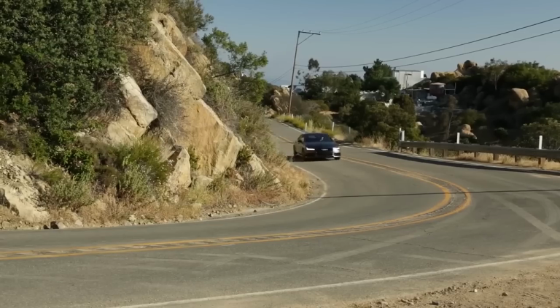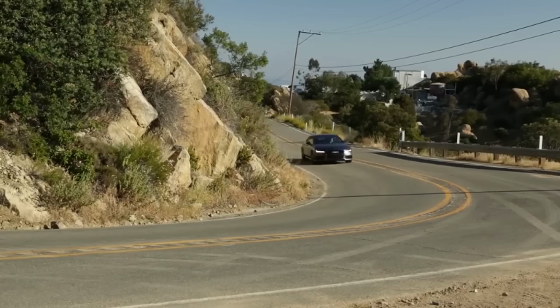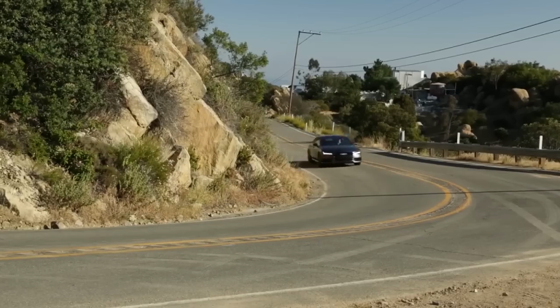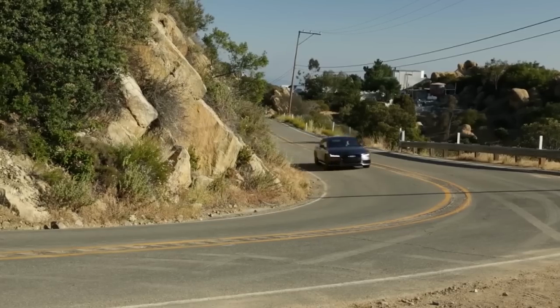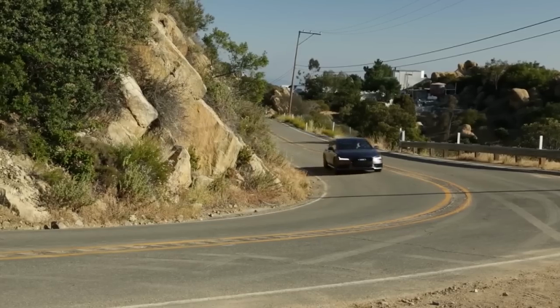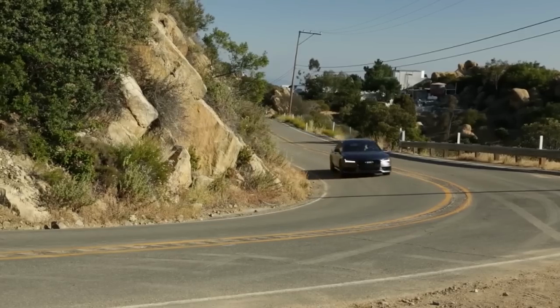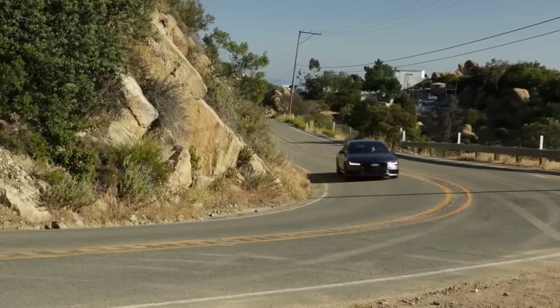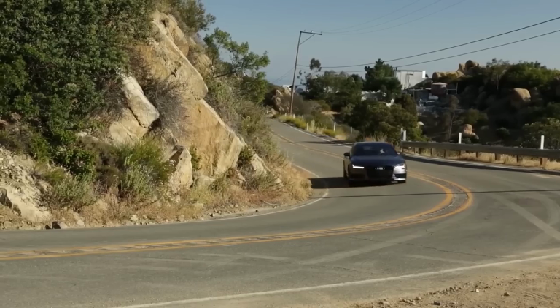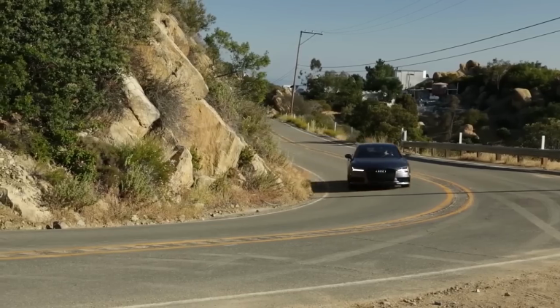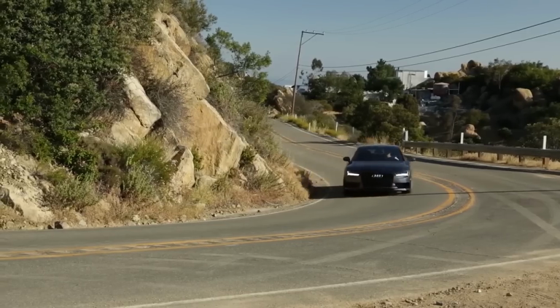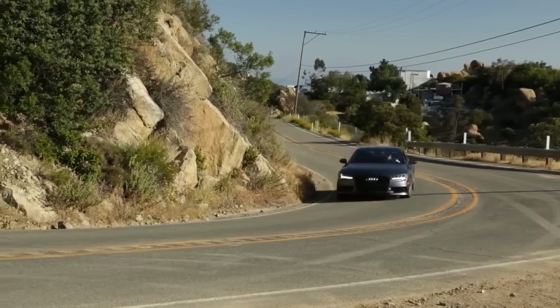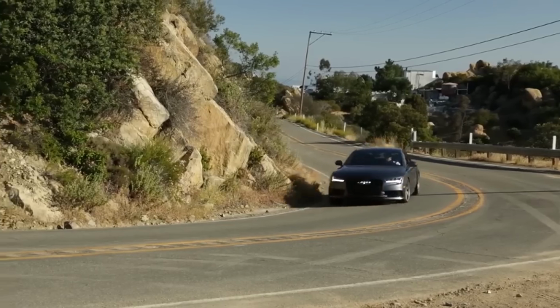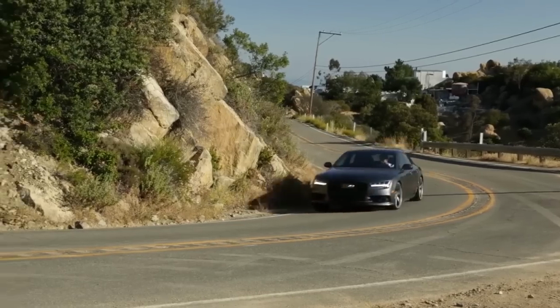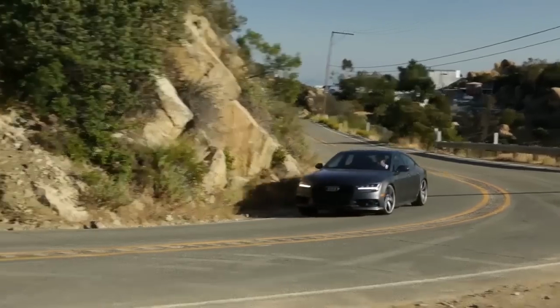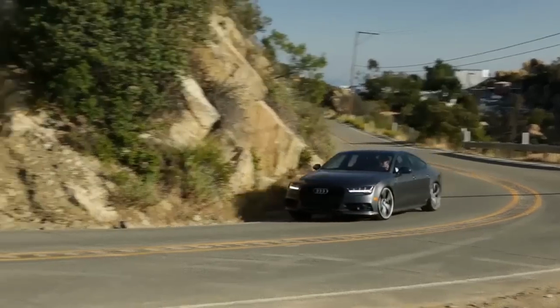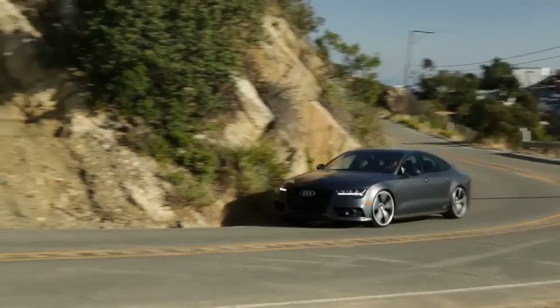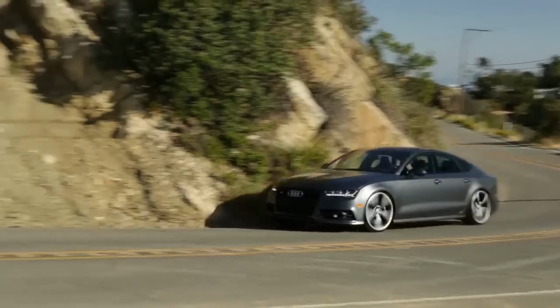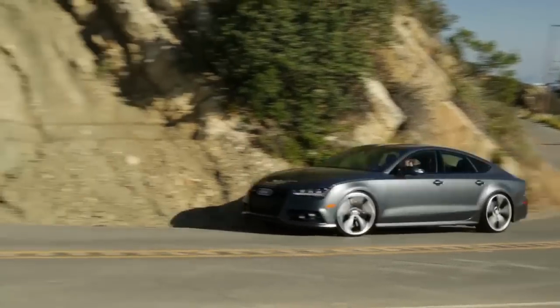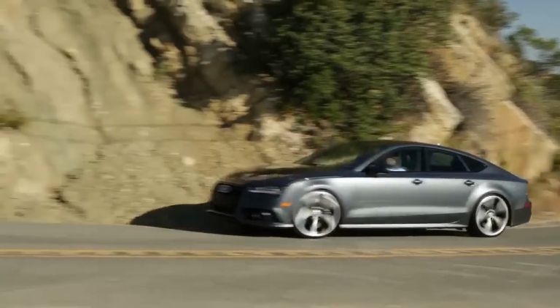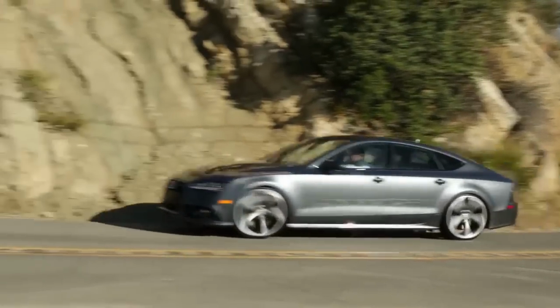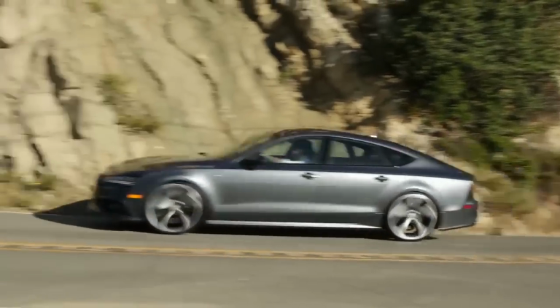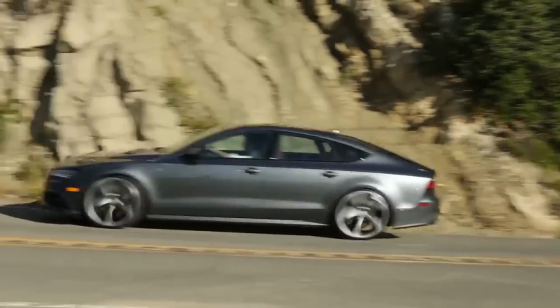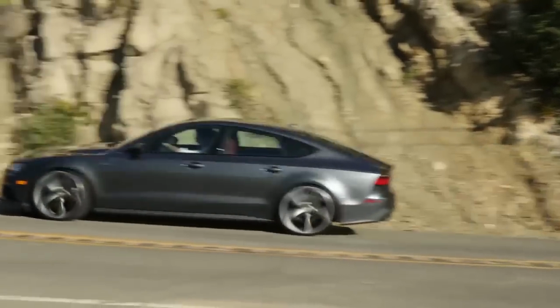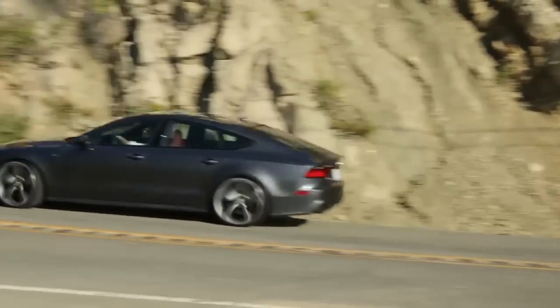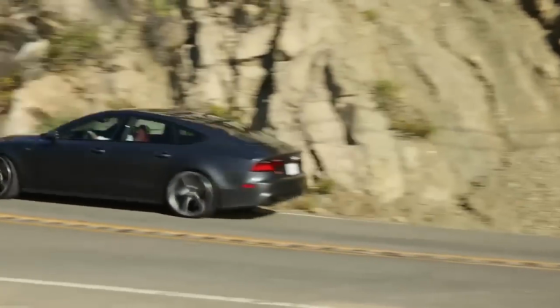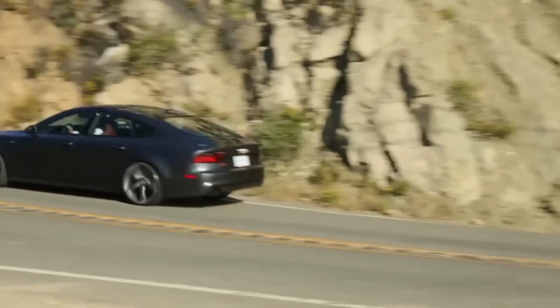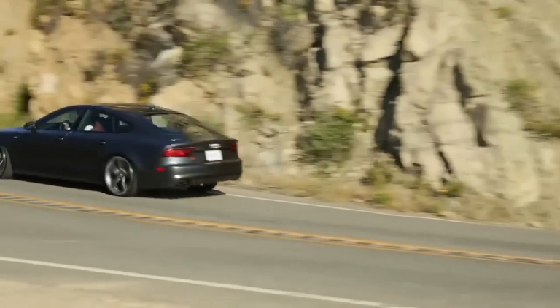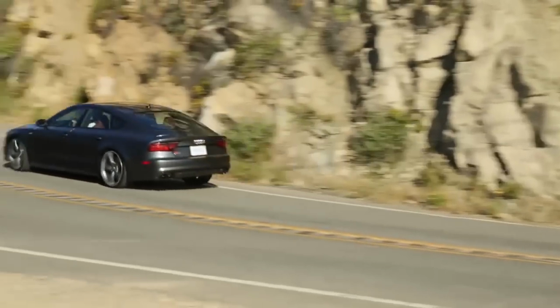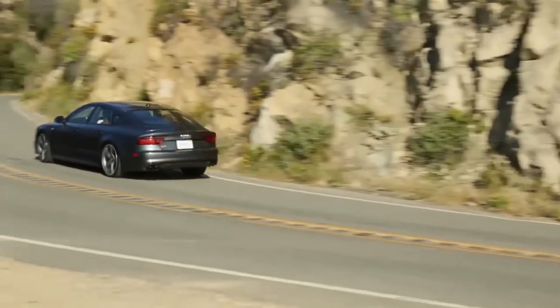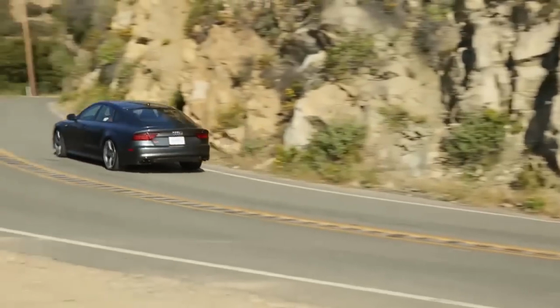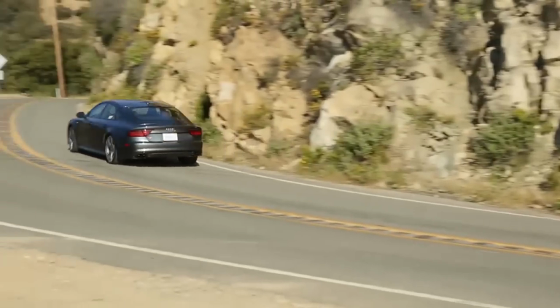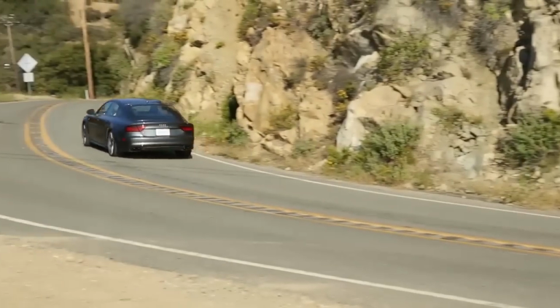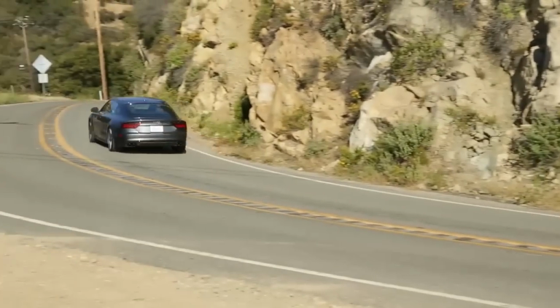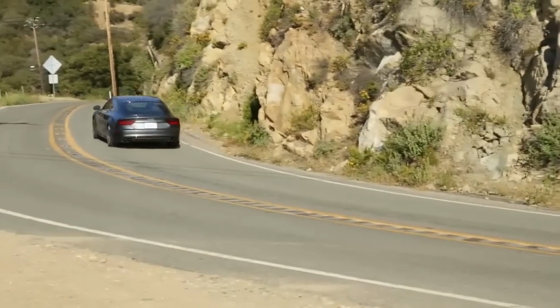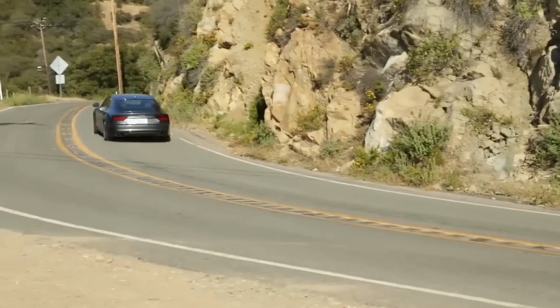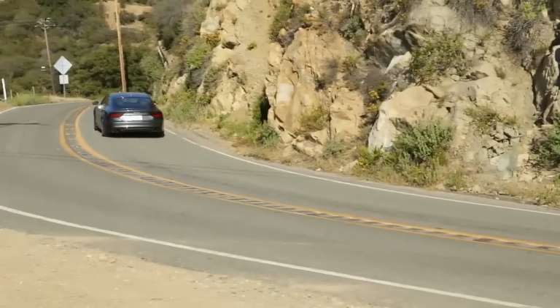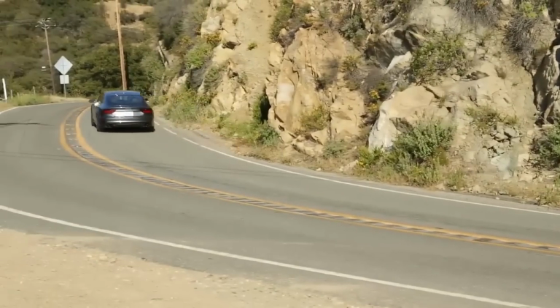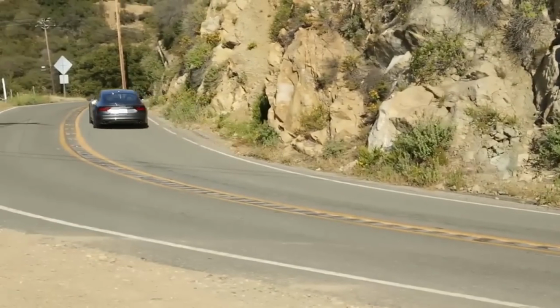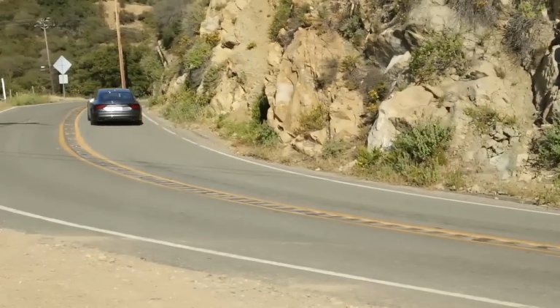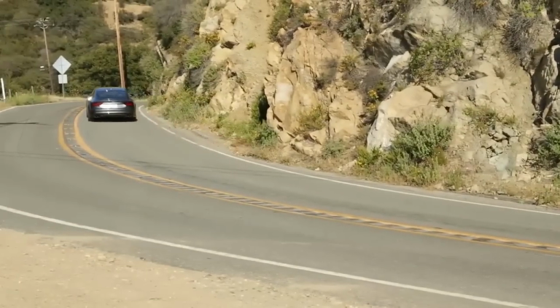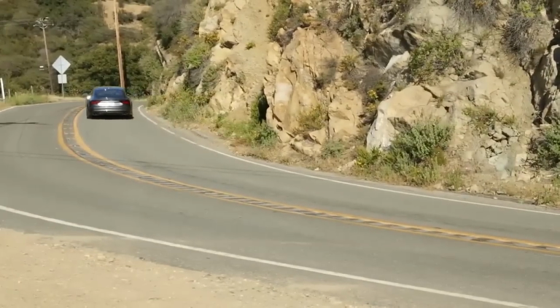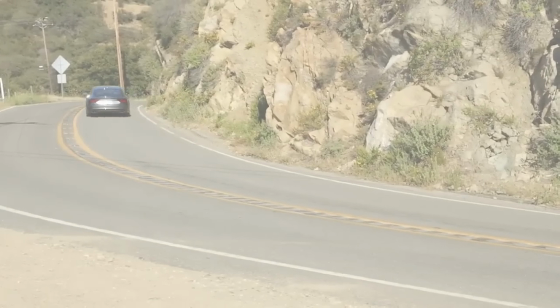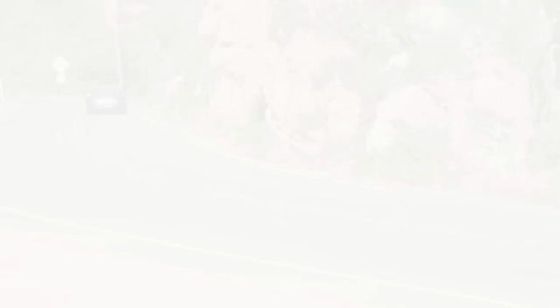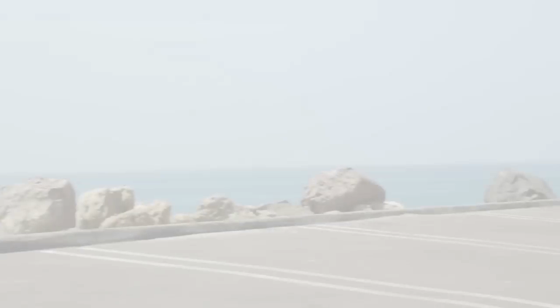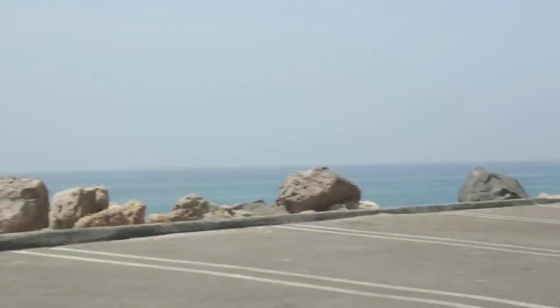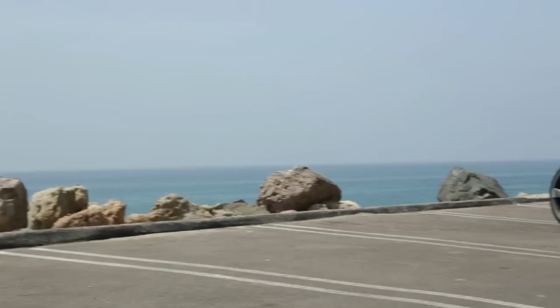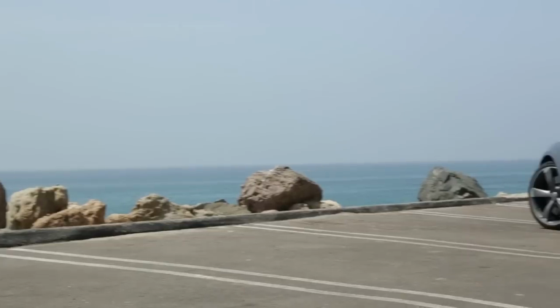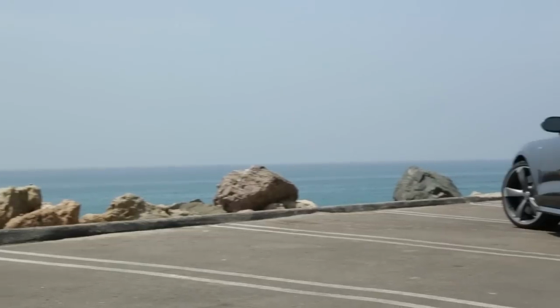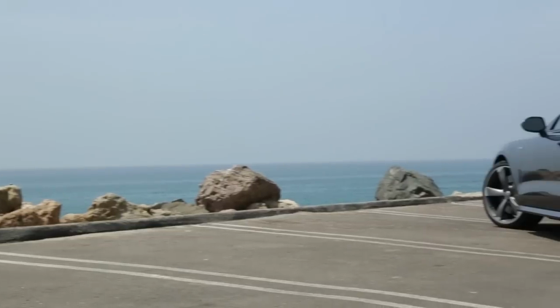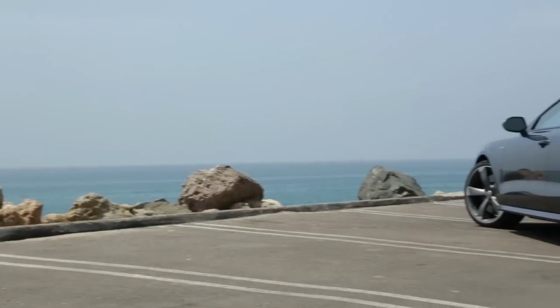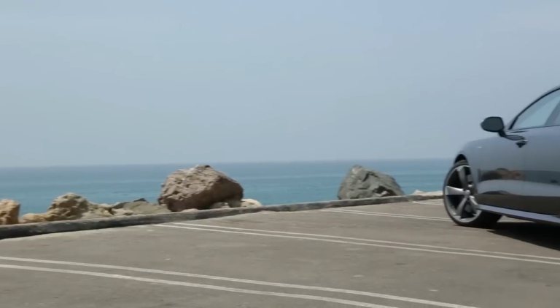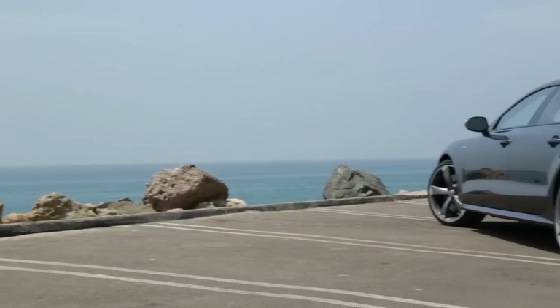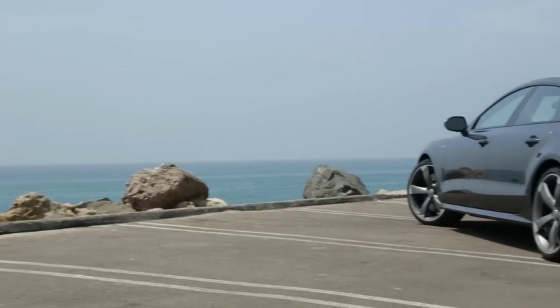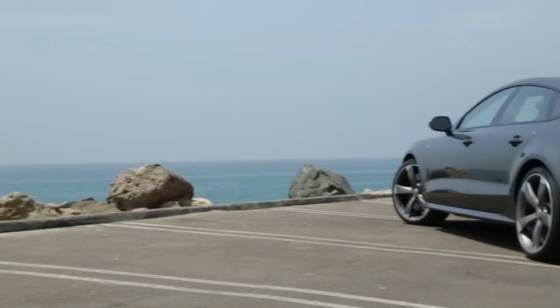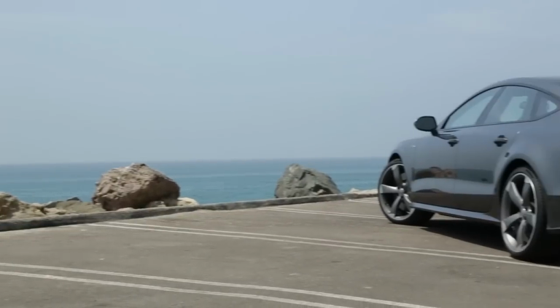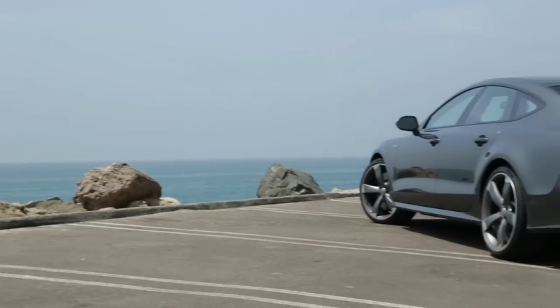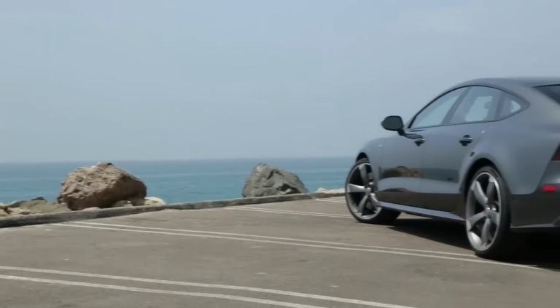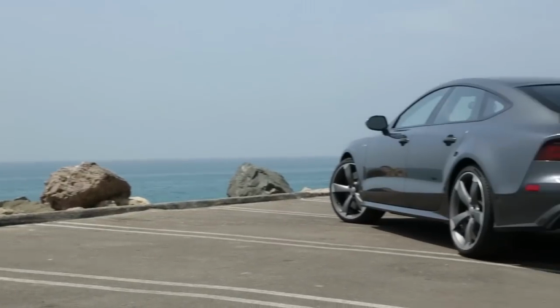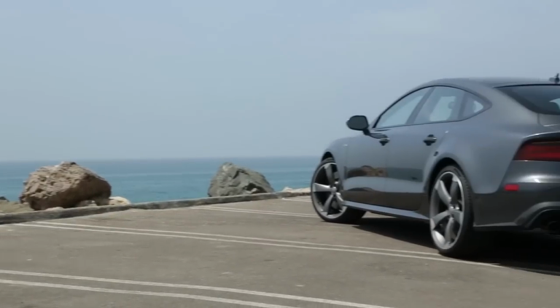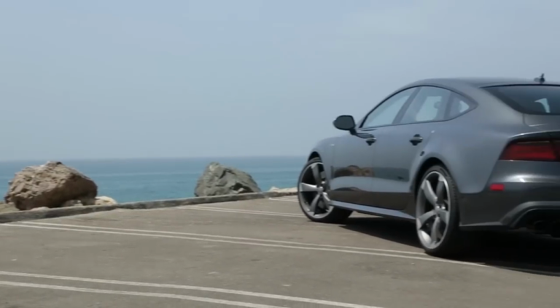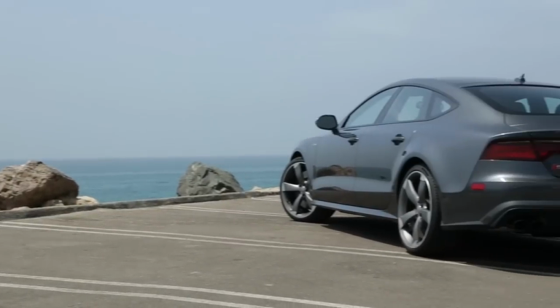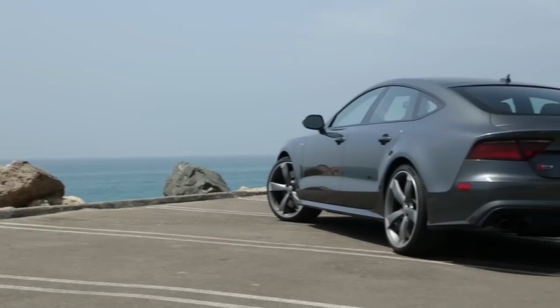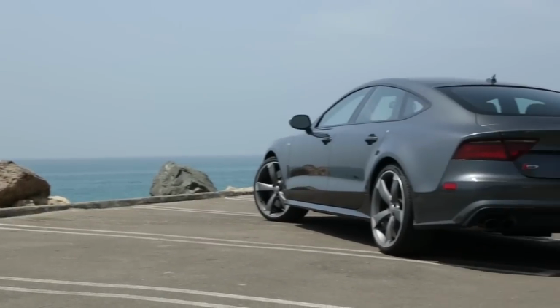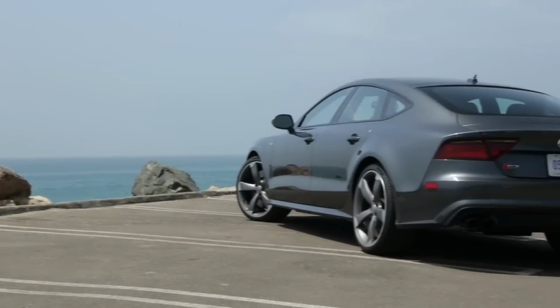Pricing for the 2016 Audi S7 starts at $83,825 including destination.